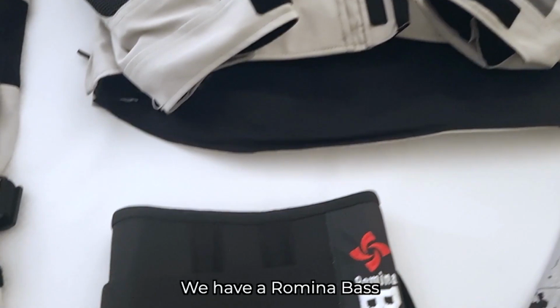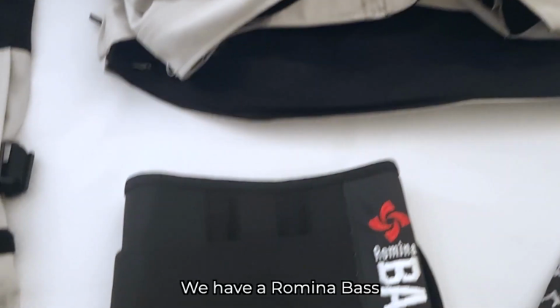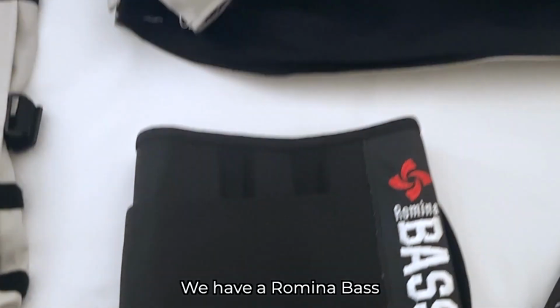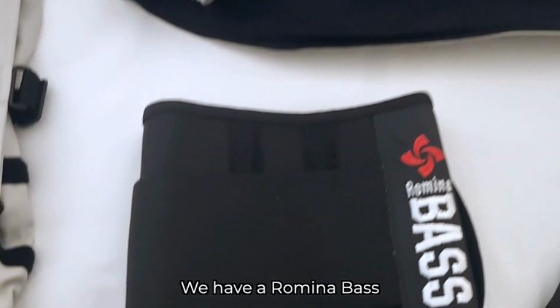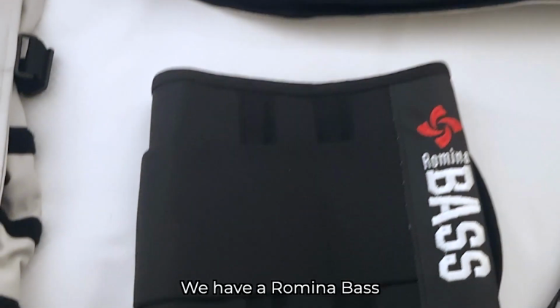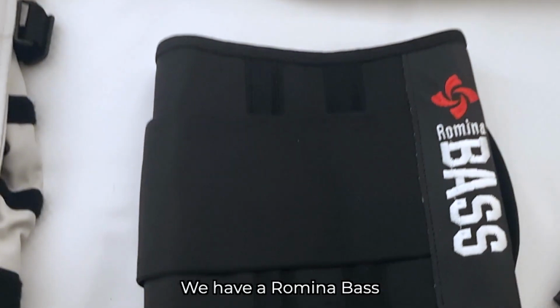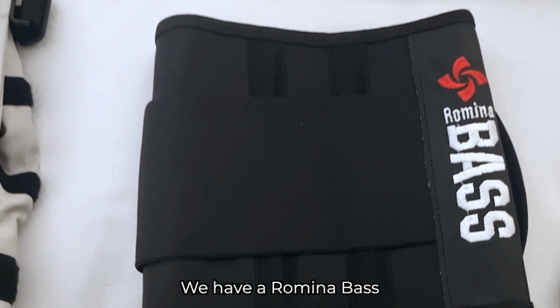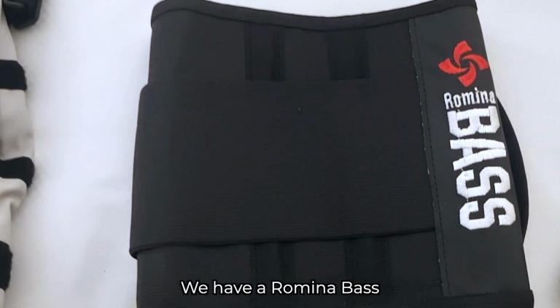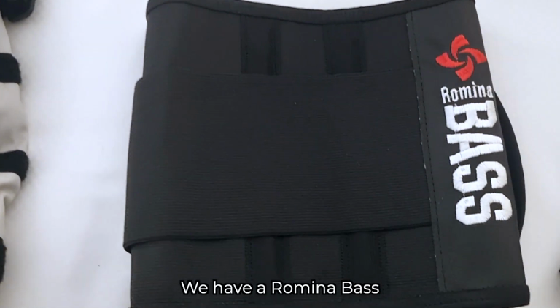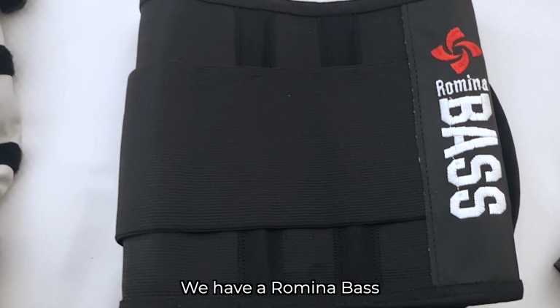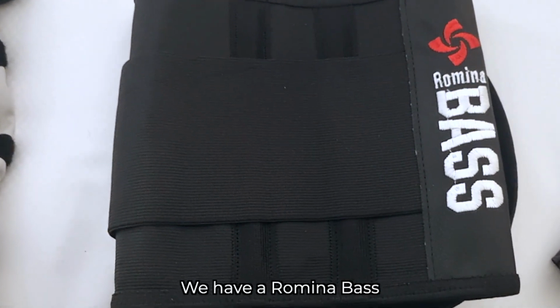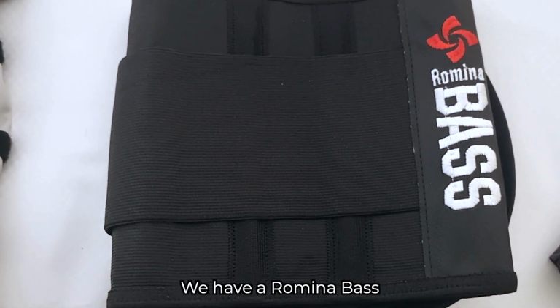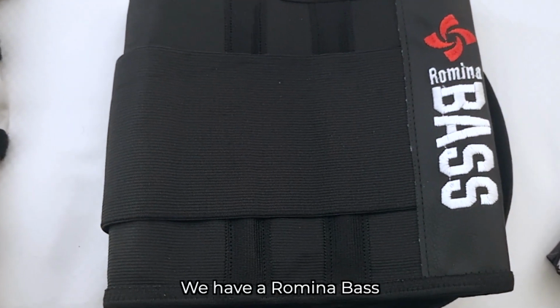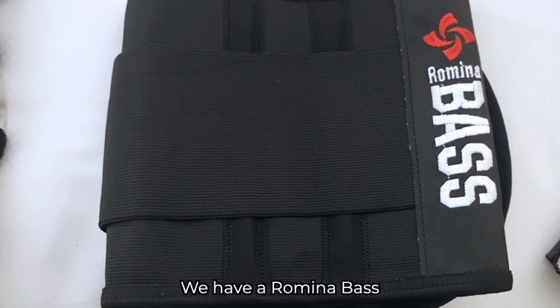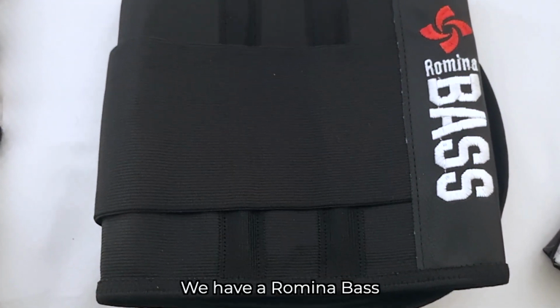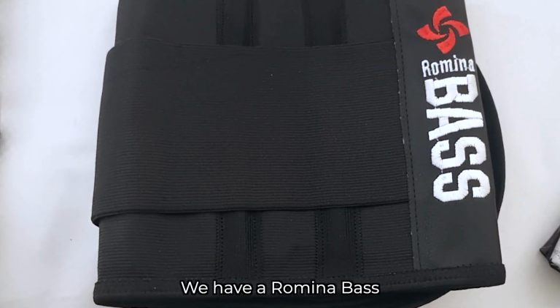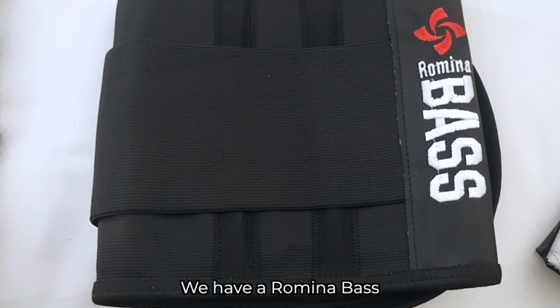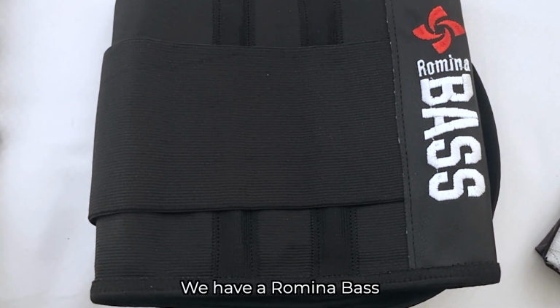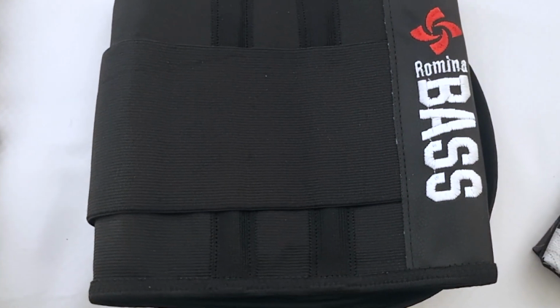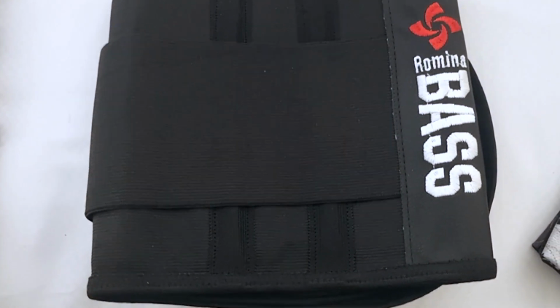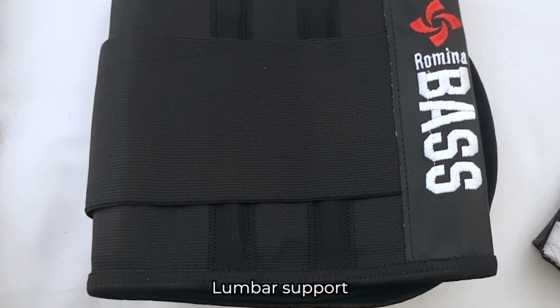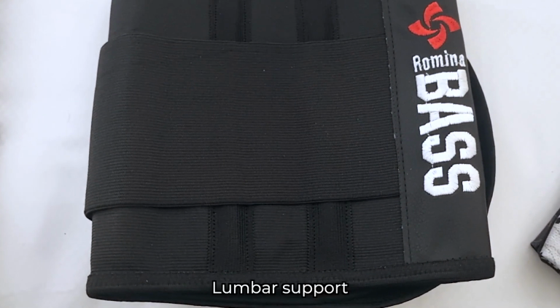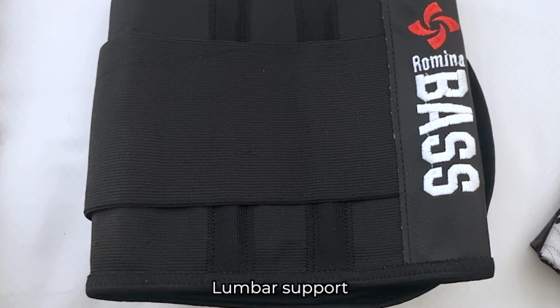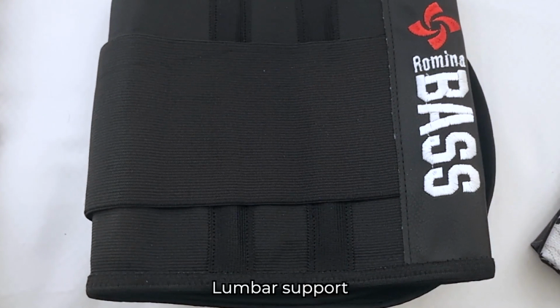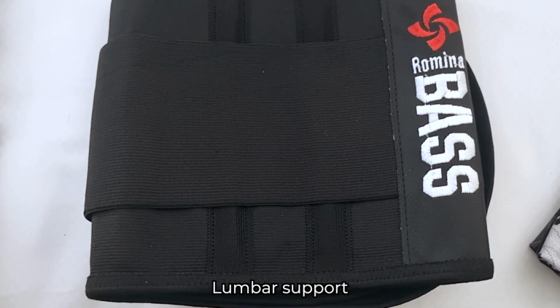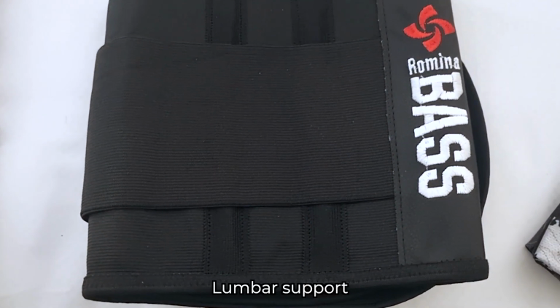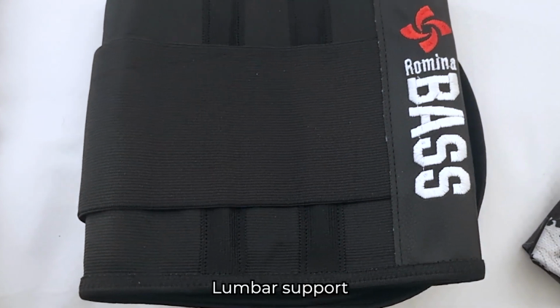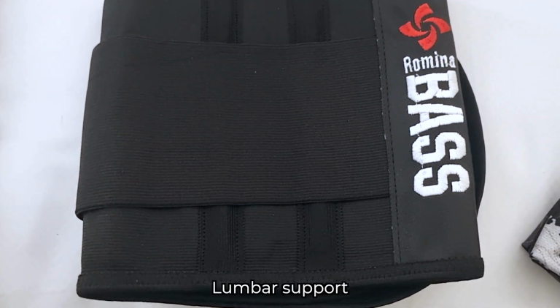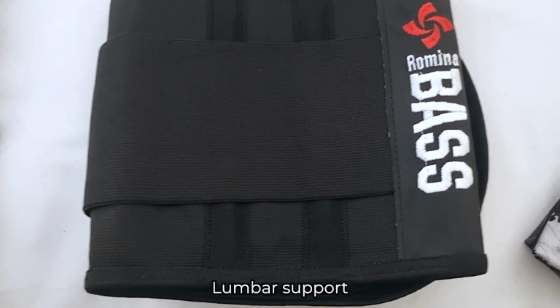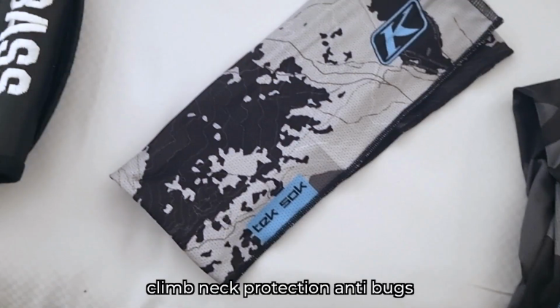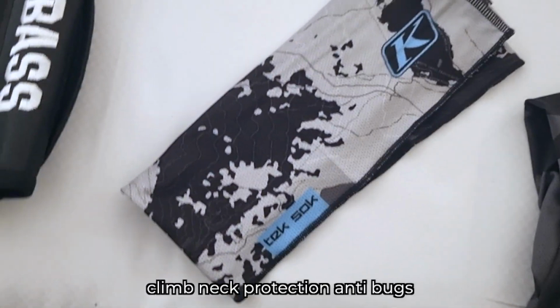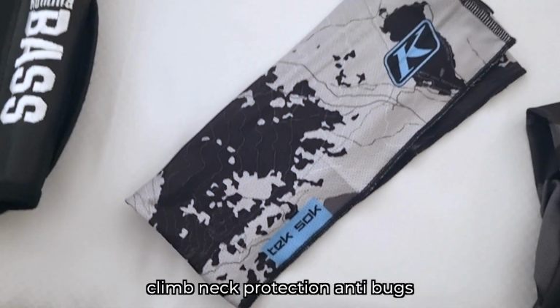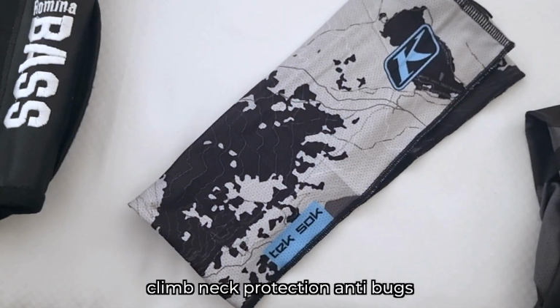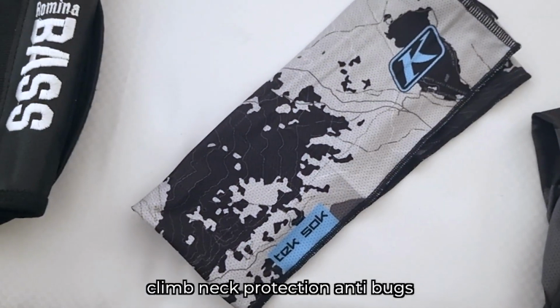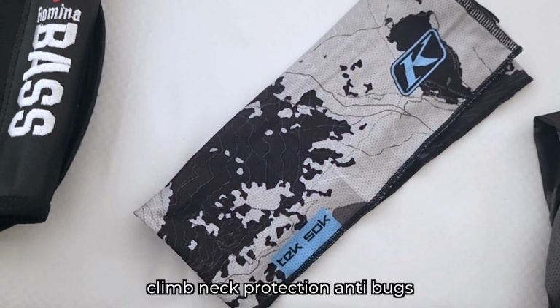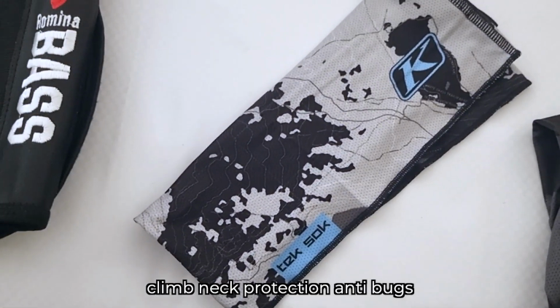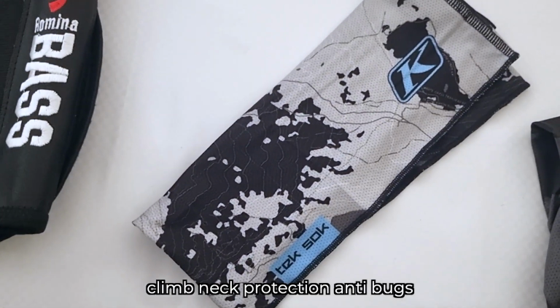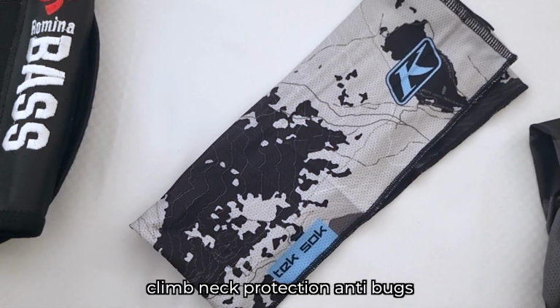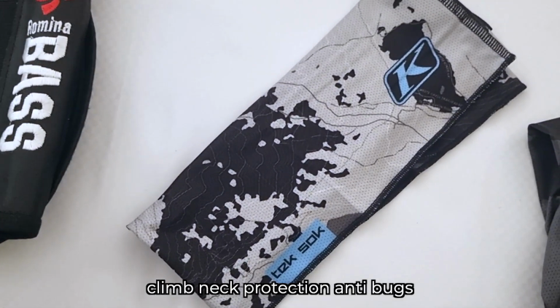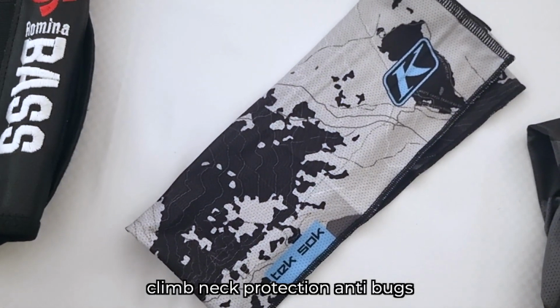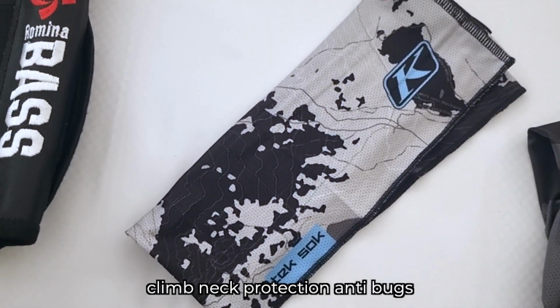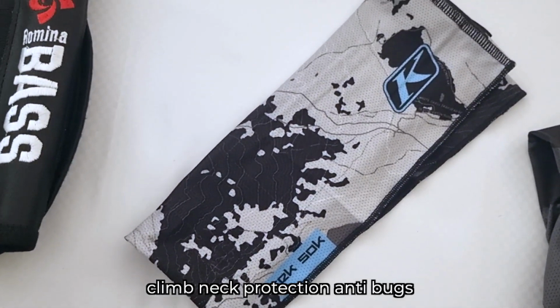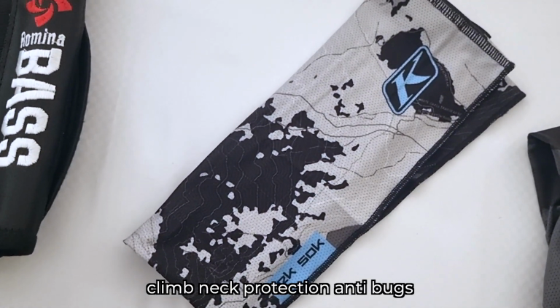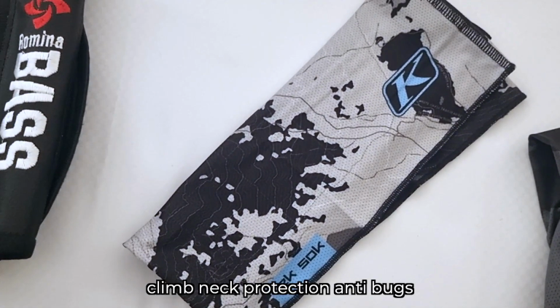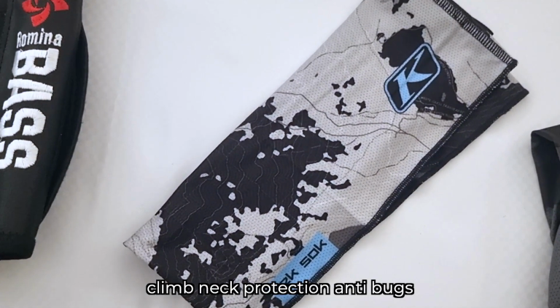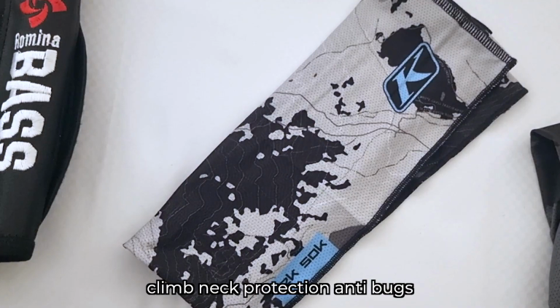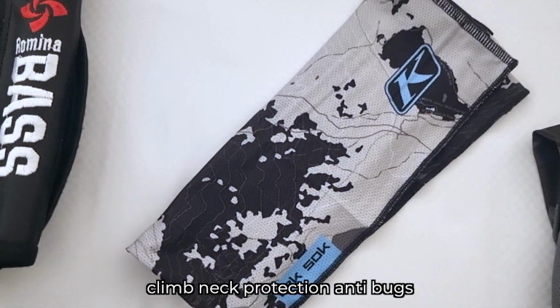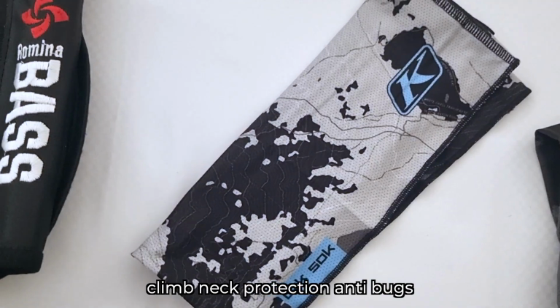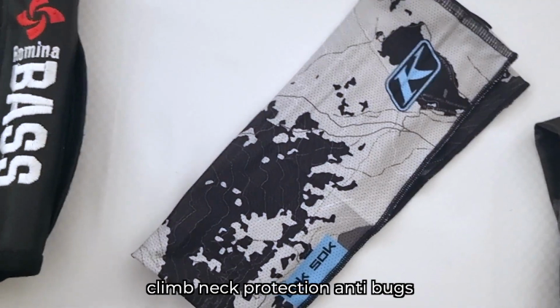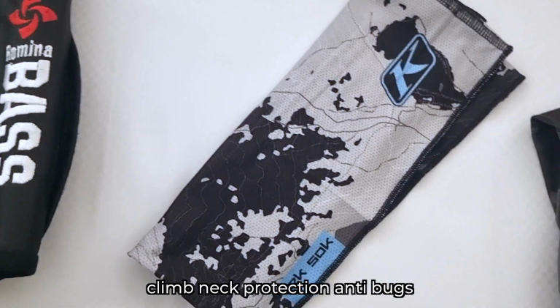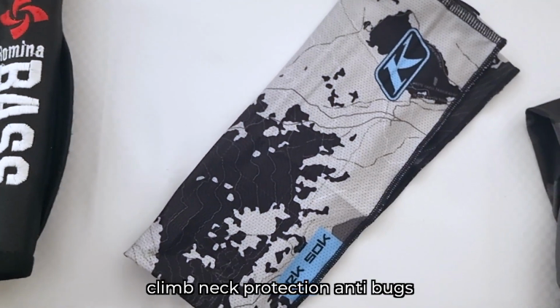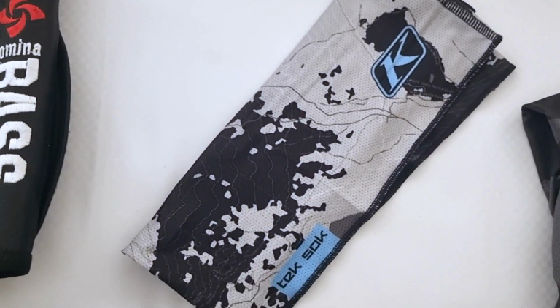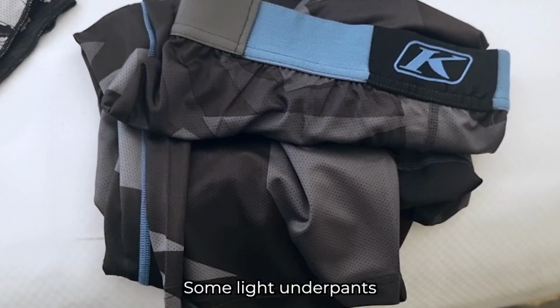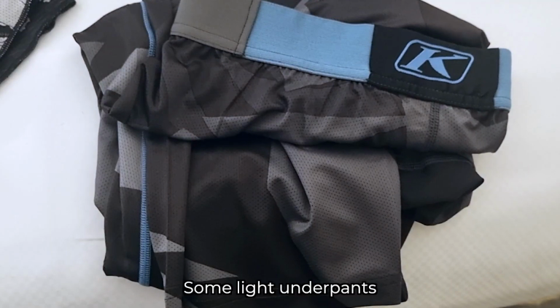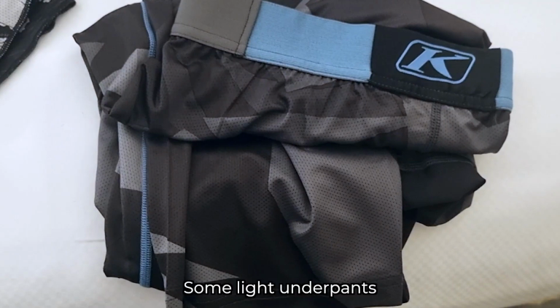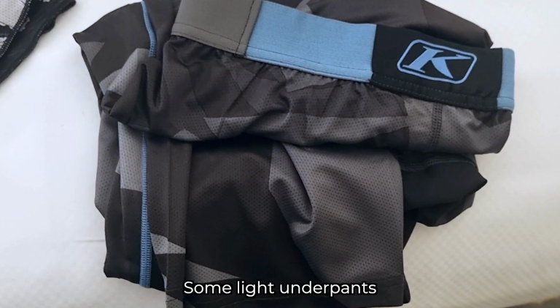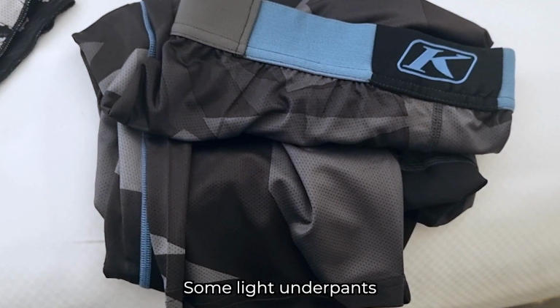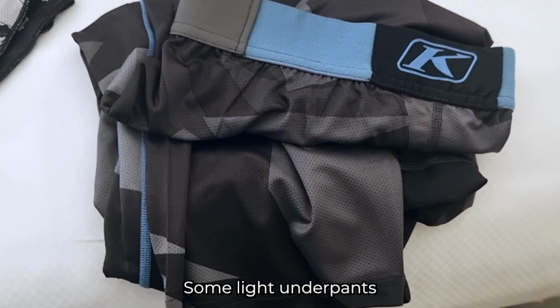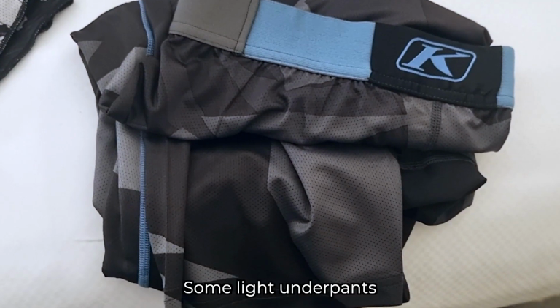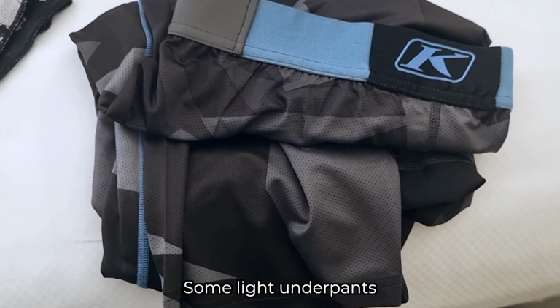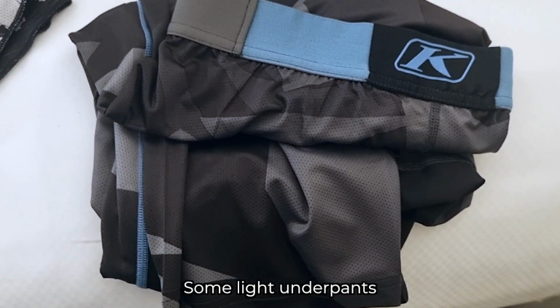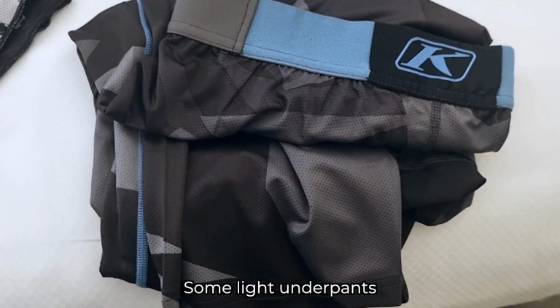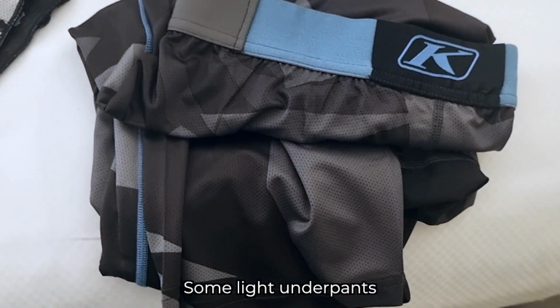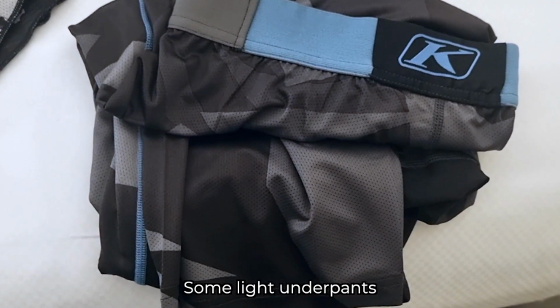We have a Romina Bass lumbar support, climb neck protection, anti-bugs, and some light underpants.